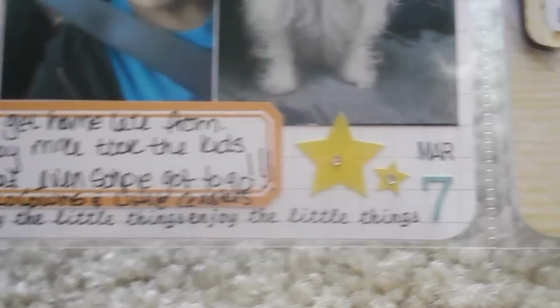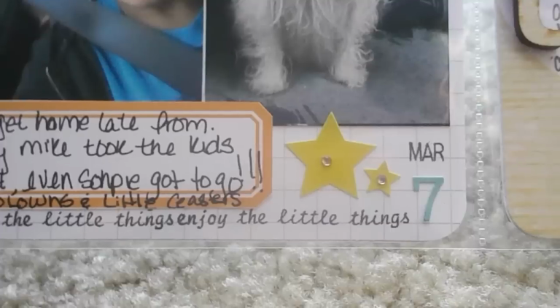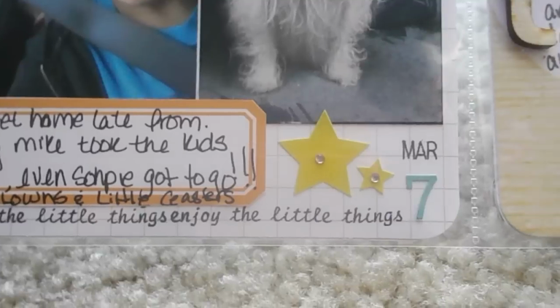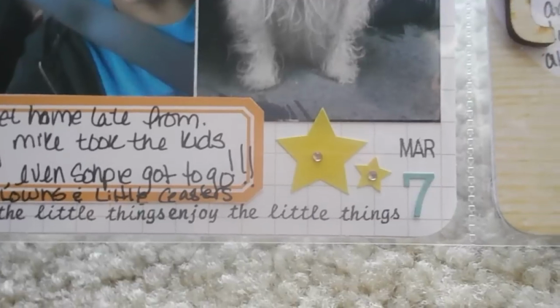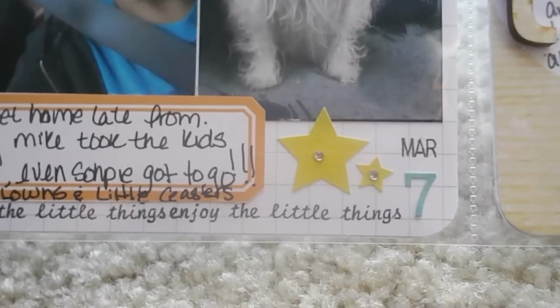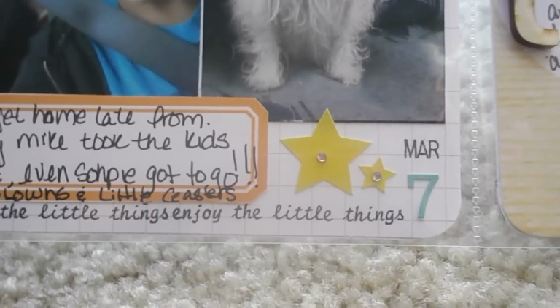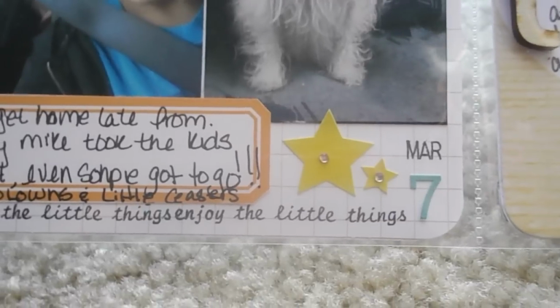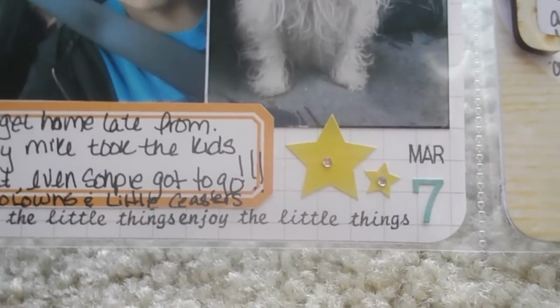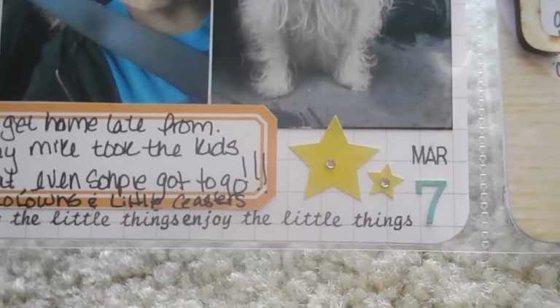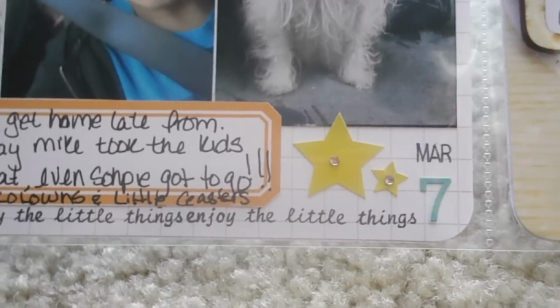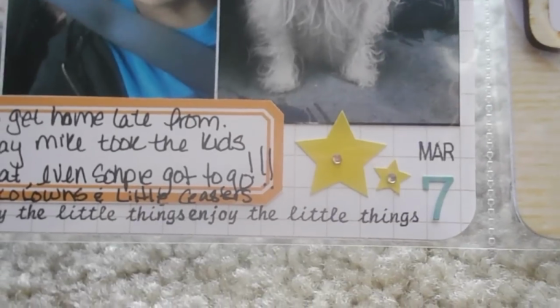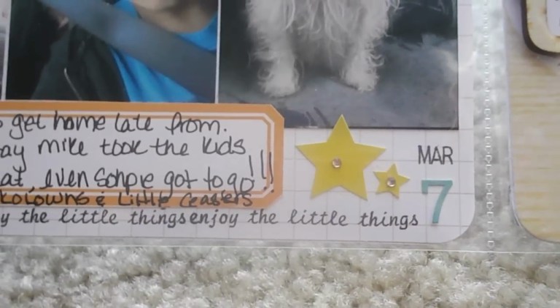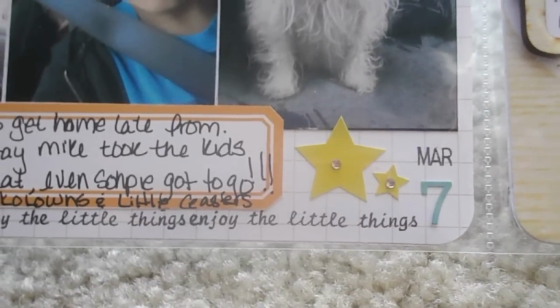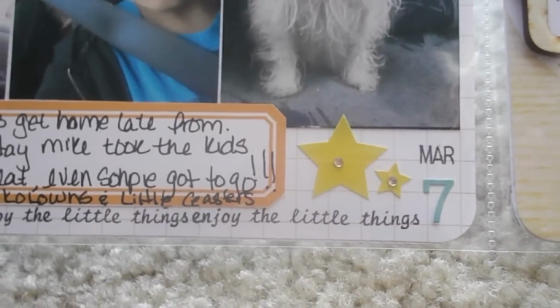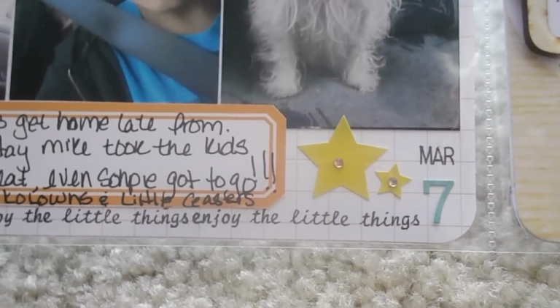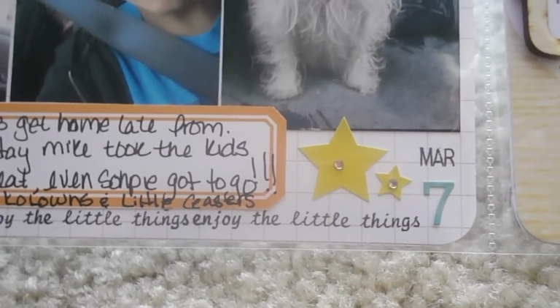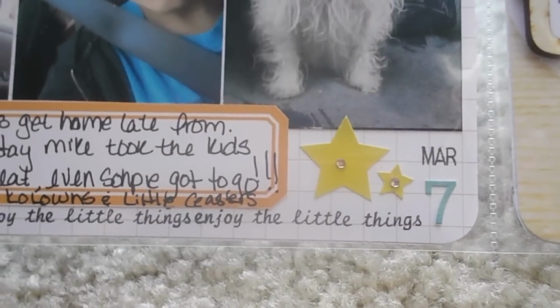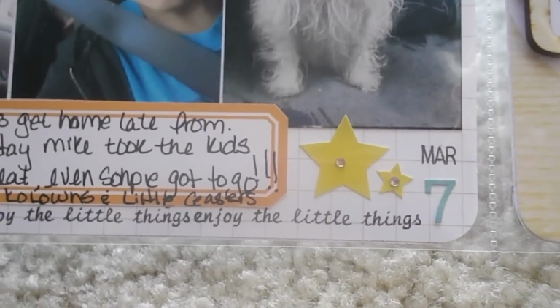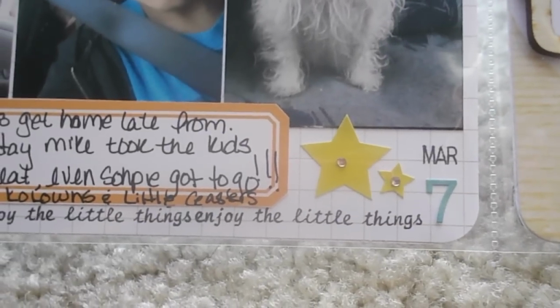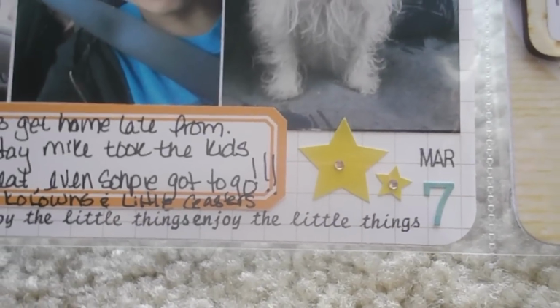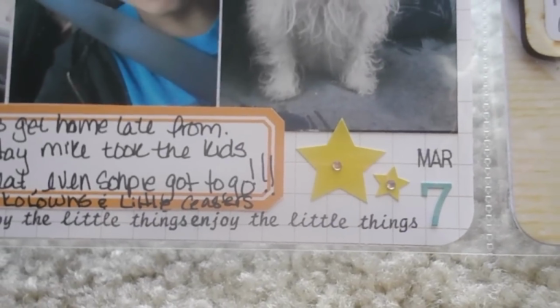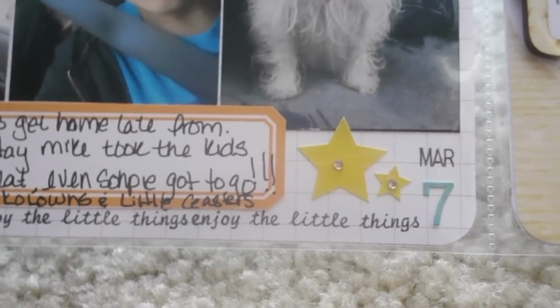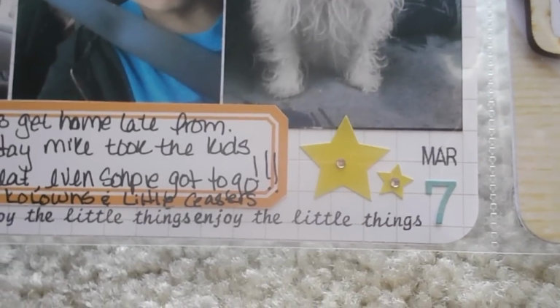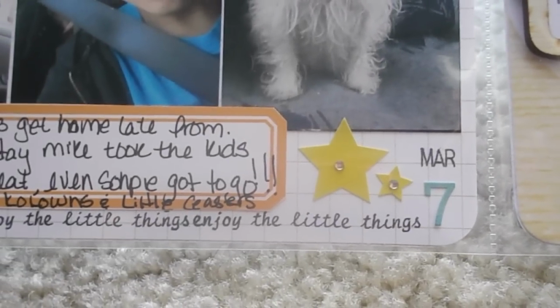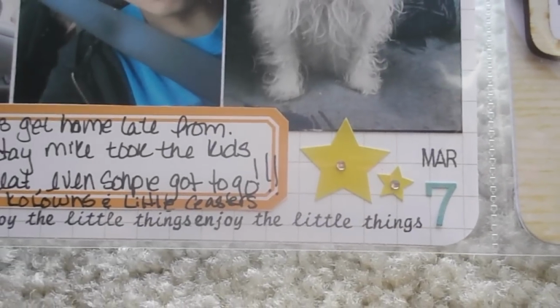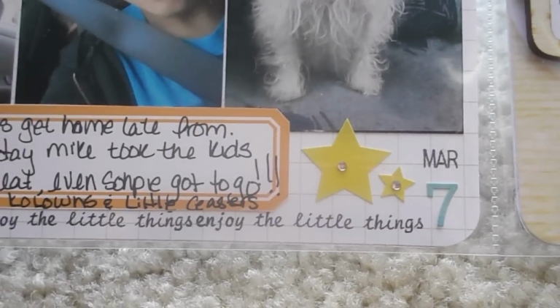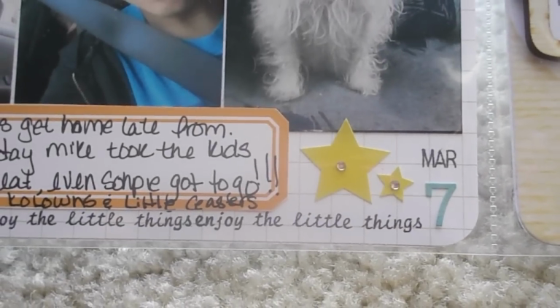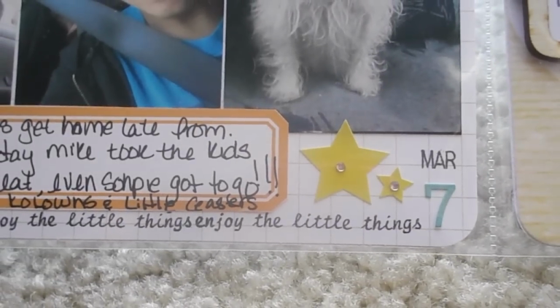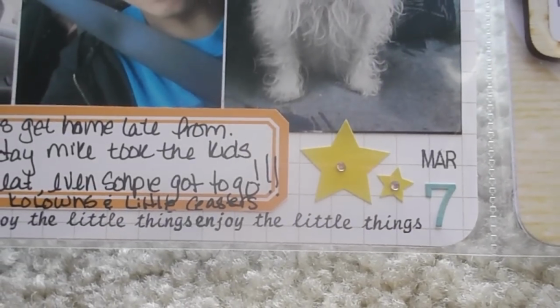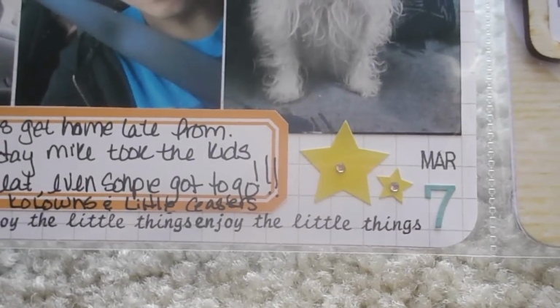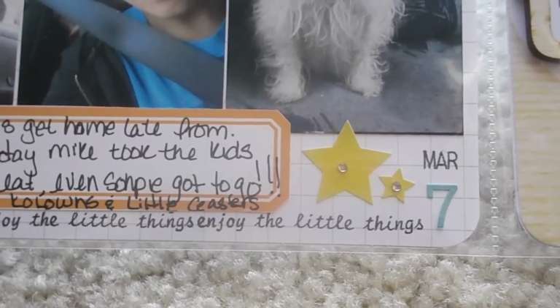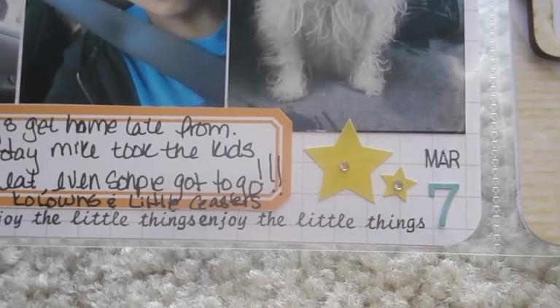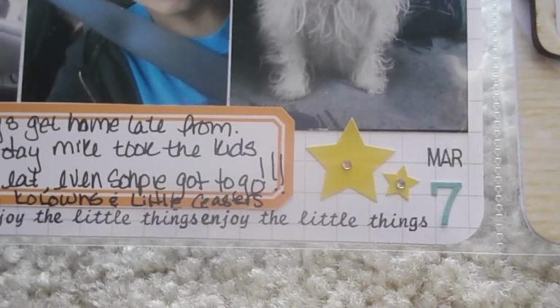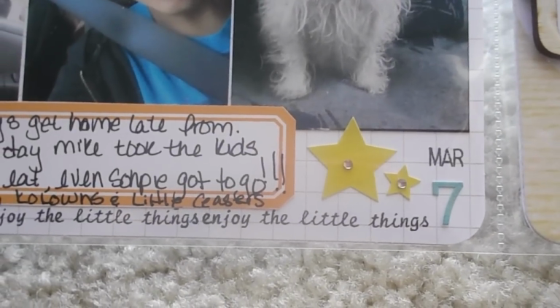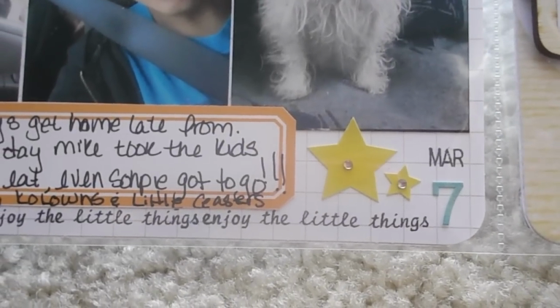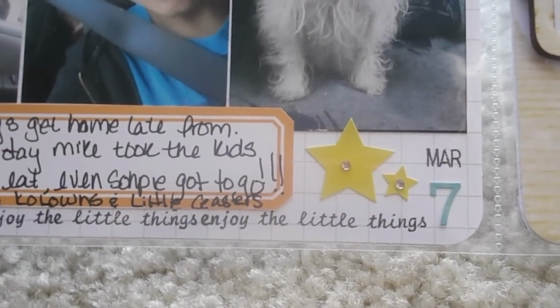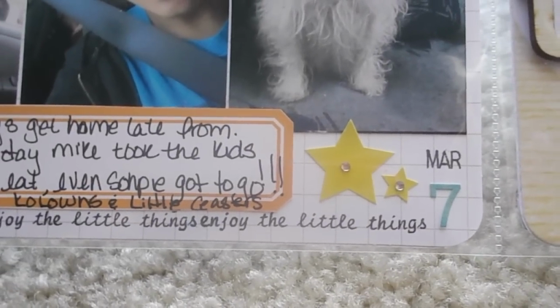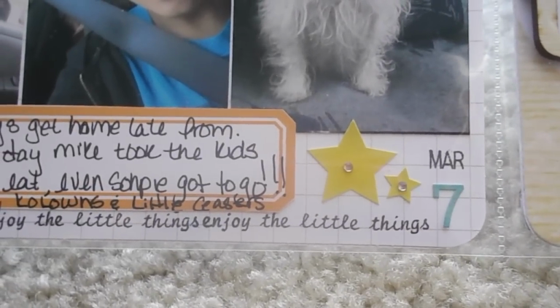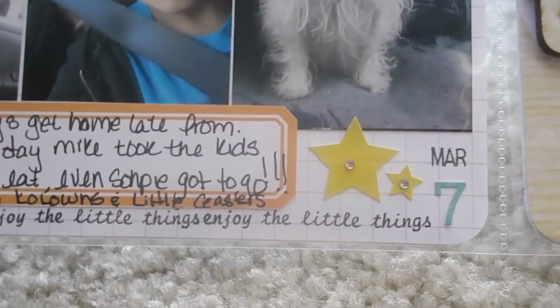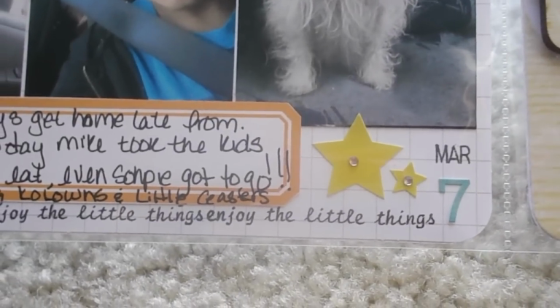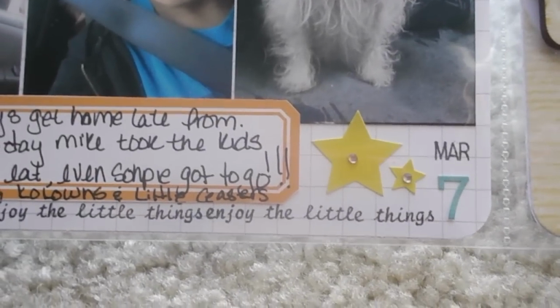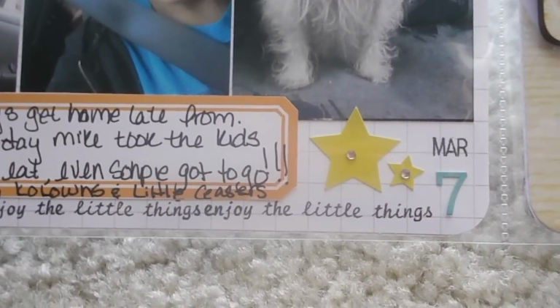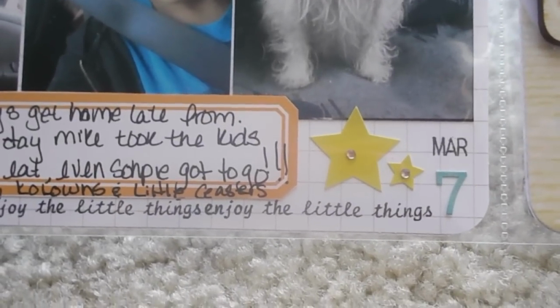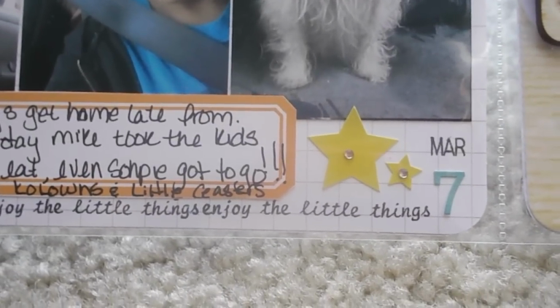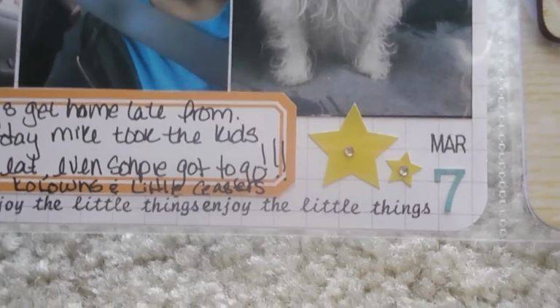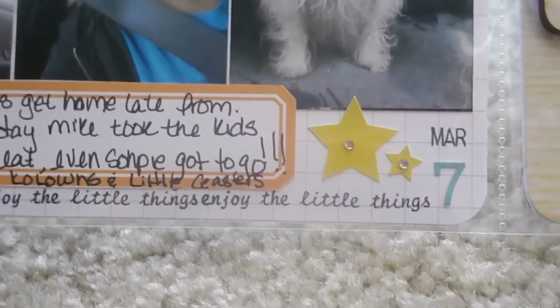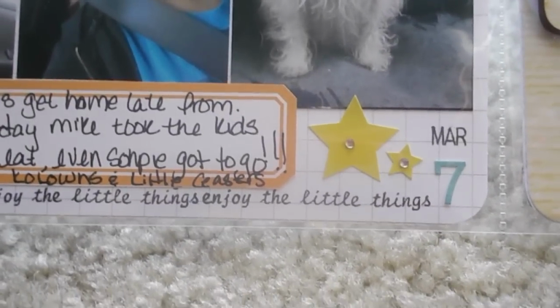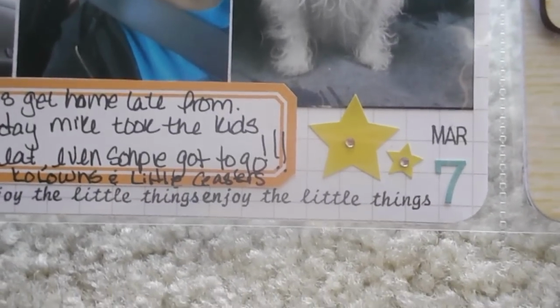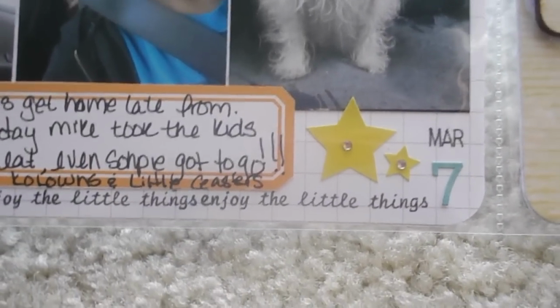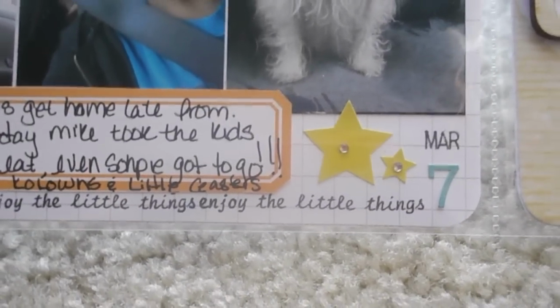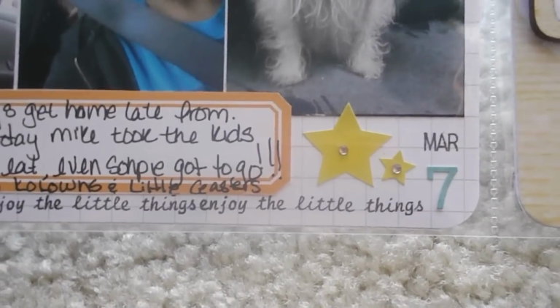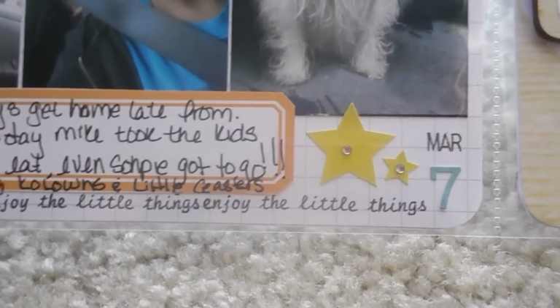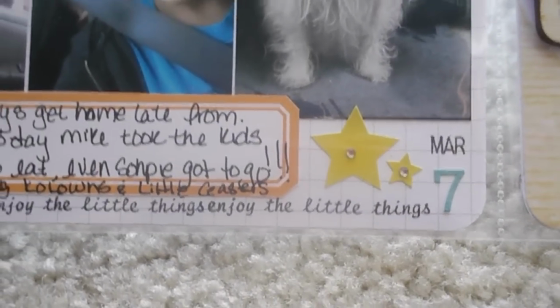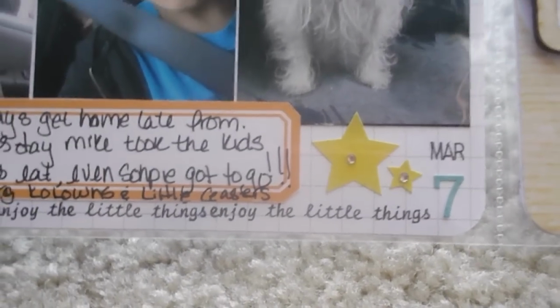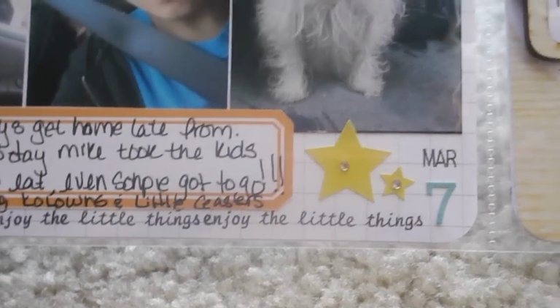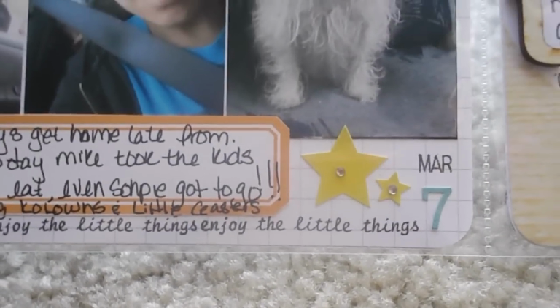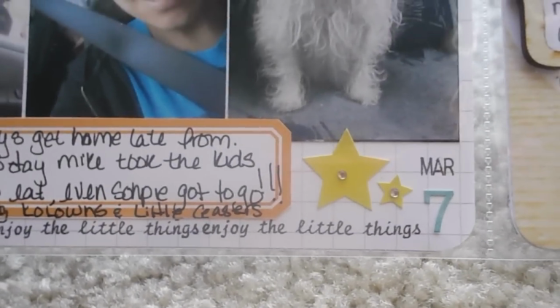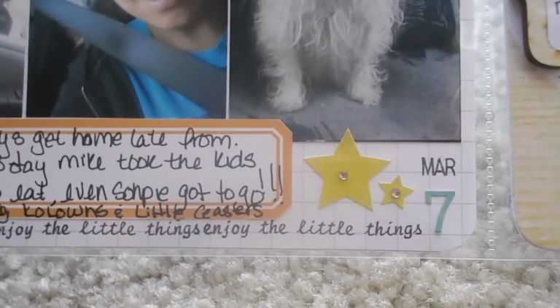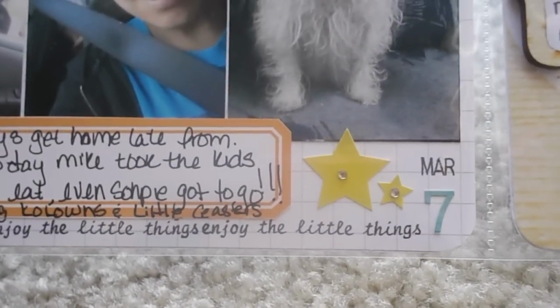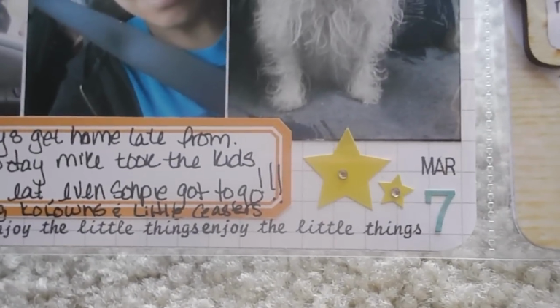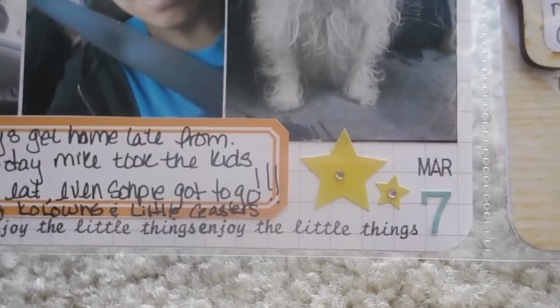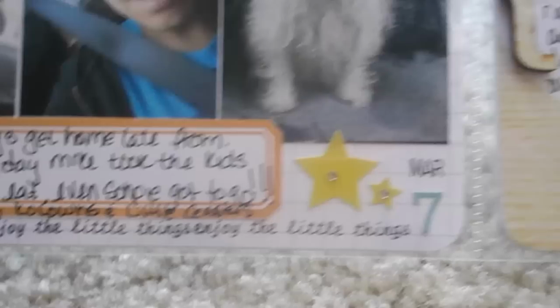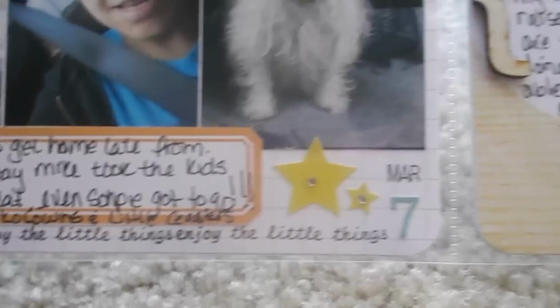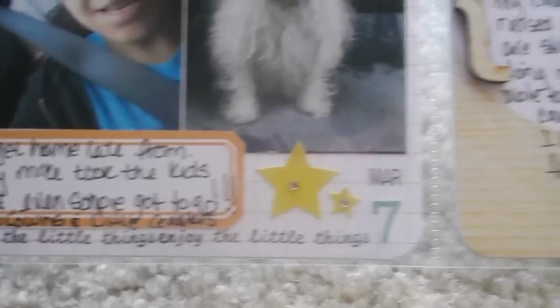I believe that stamp set is from January. The number seven is from Basic Gray, February.